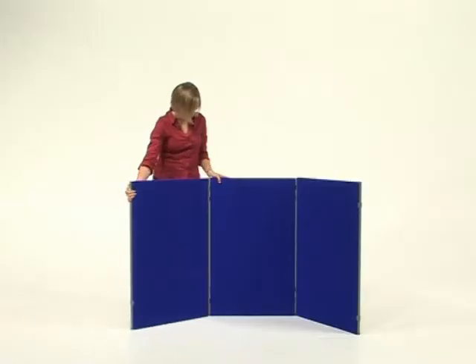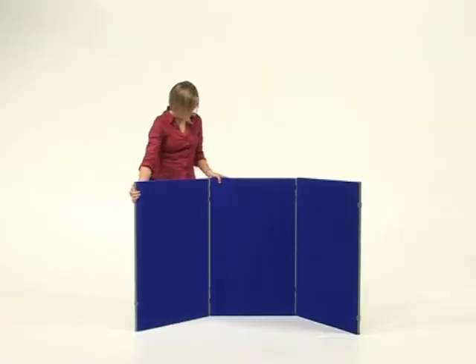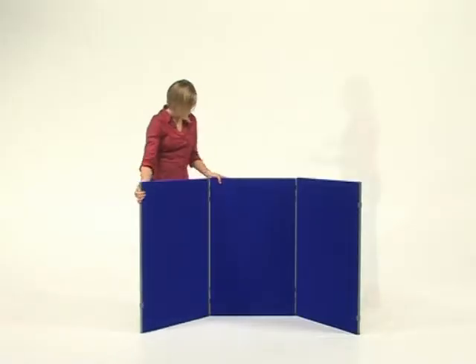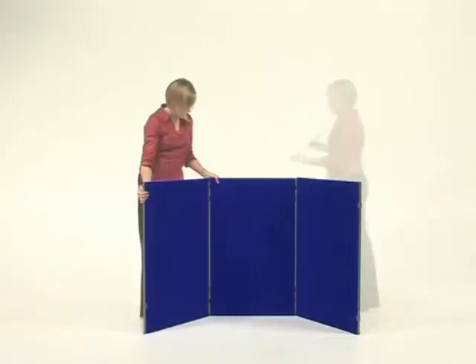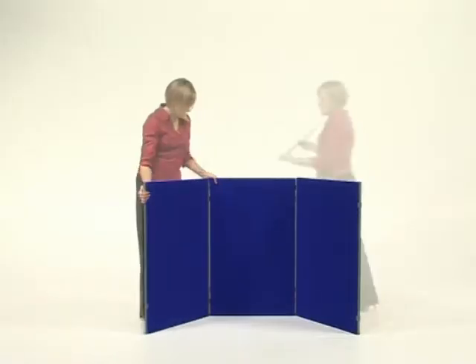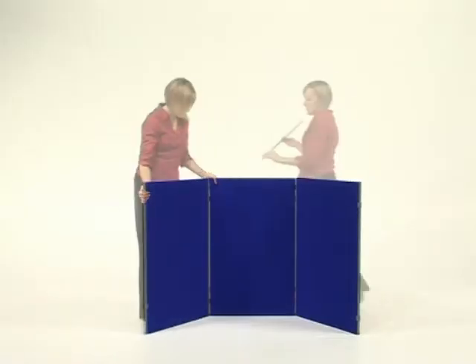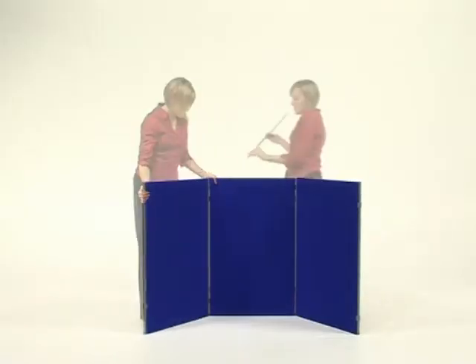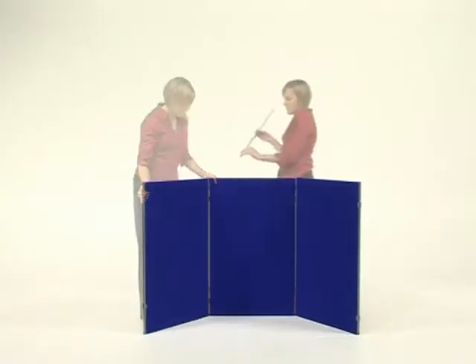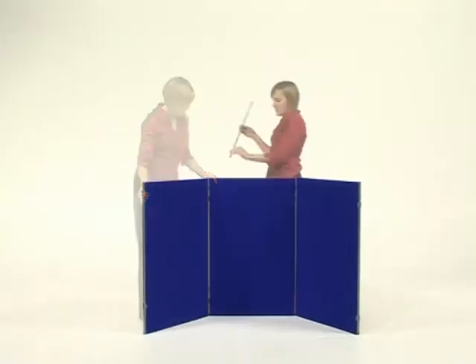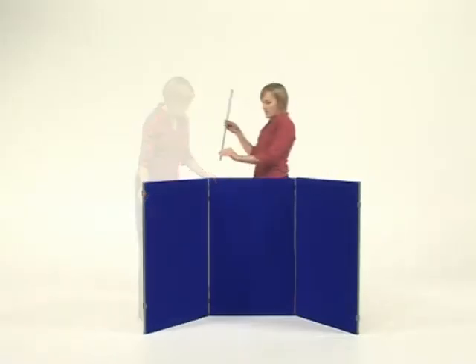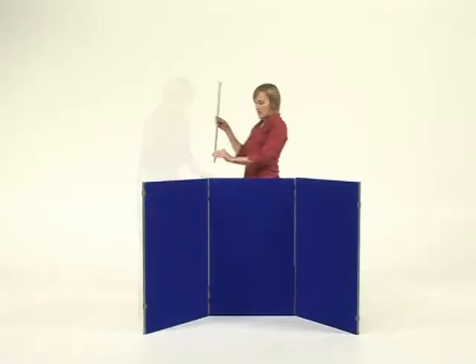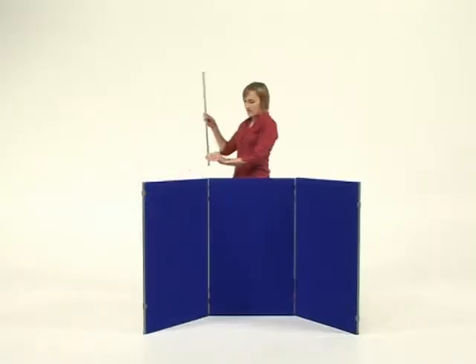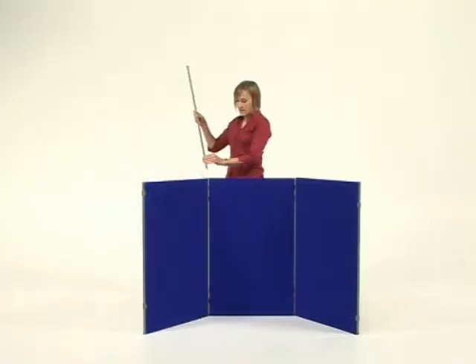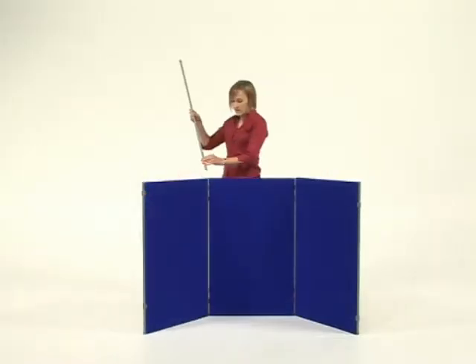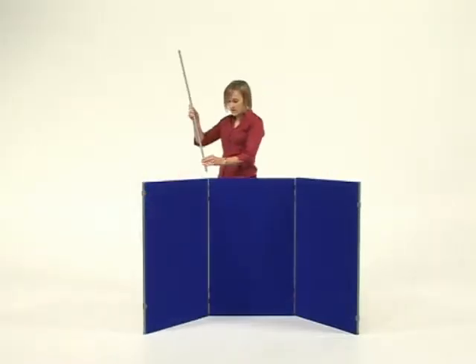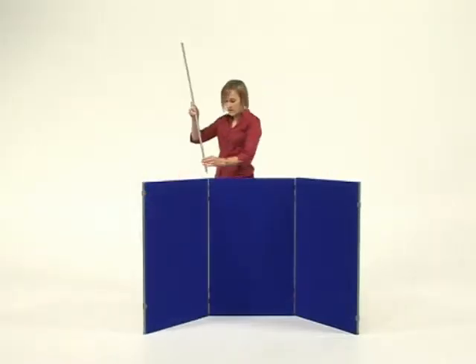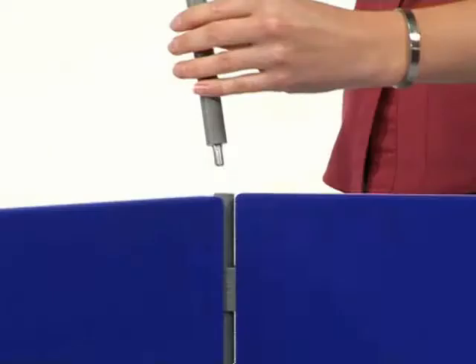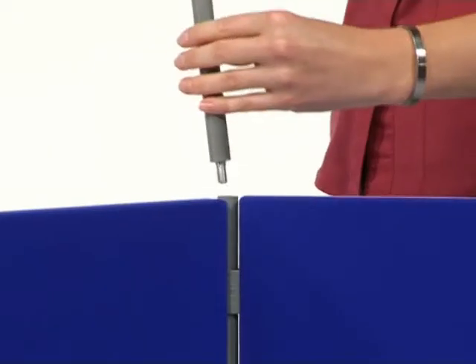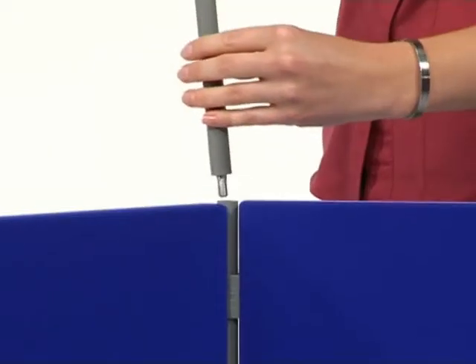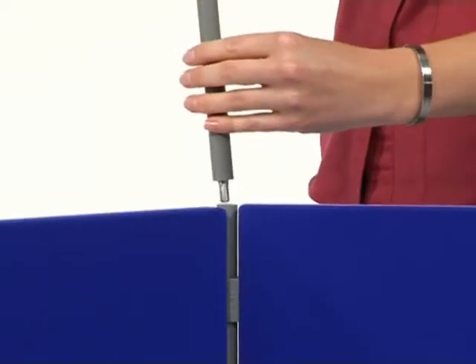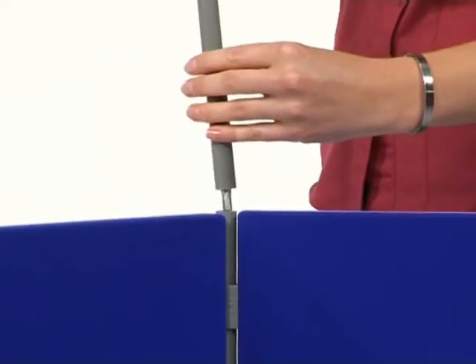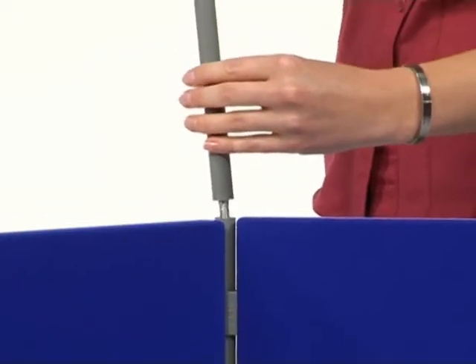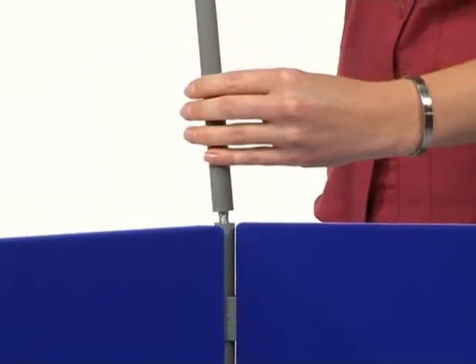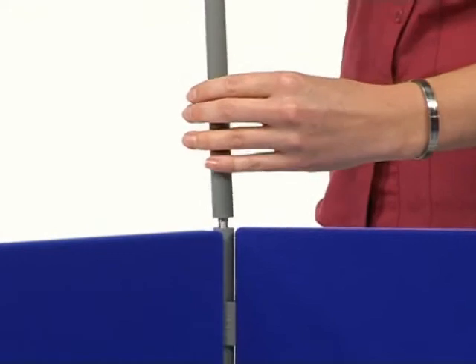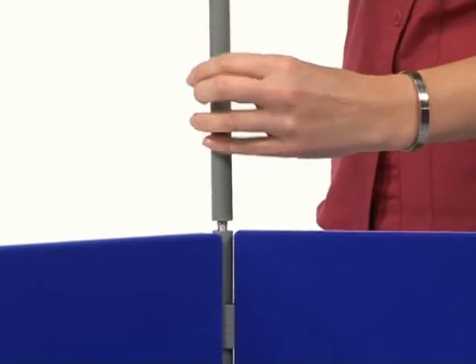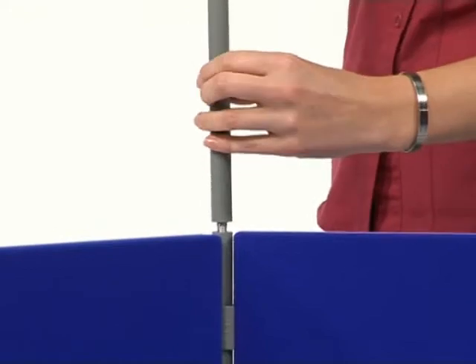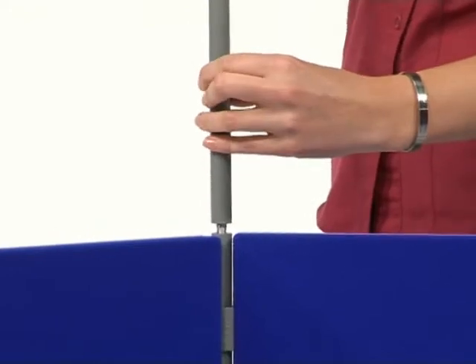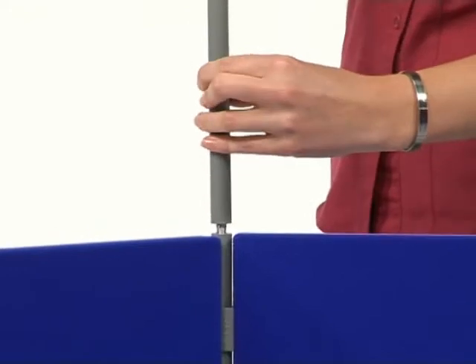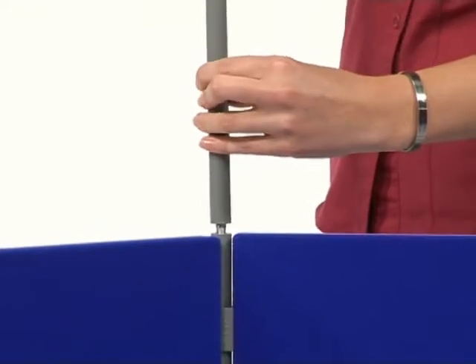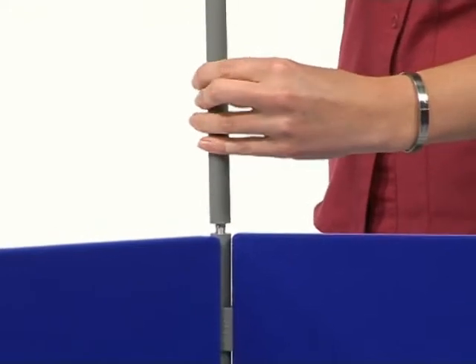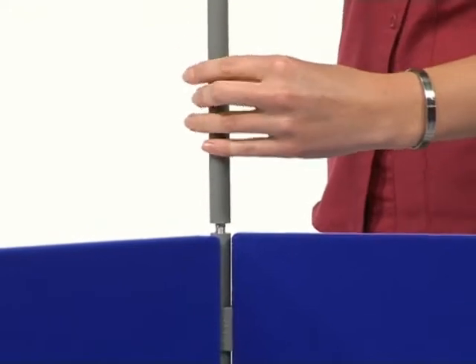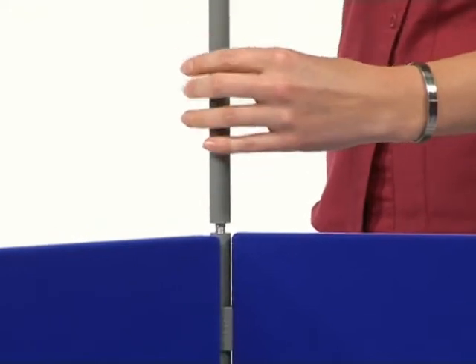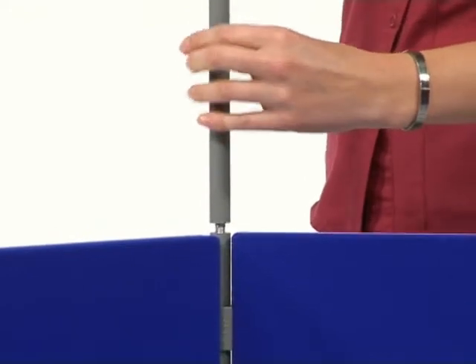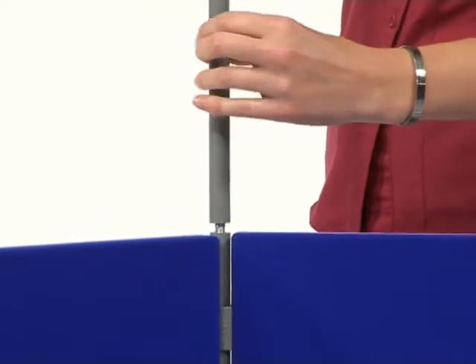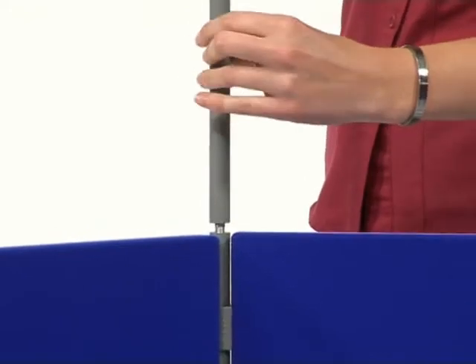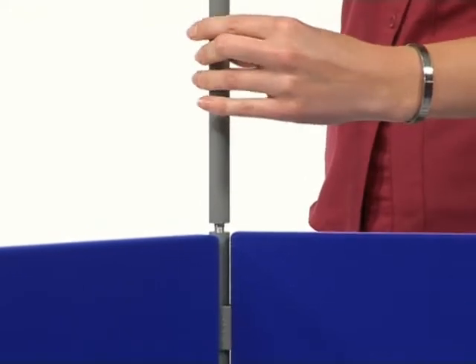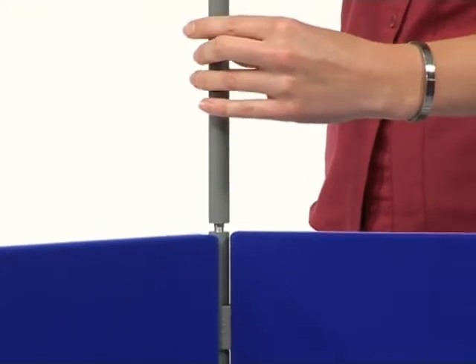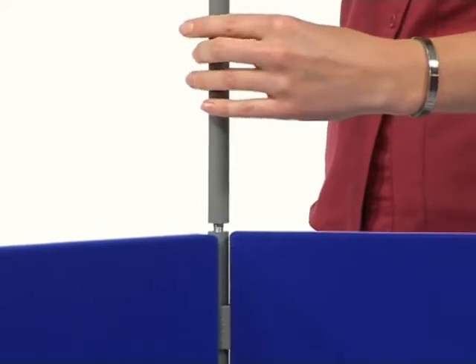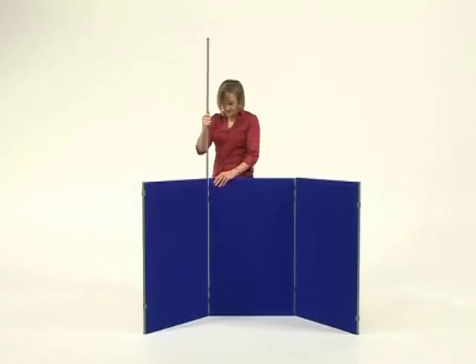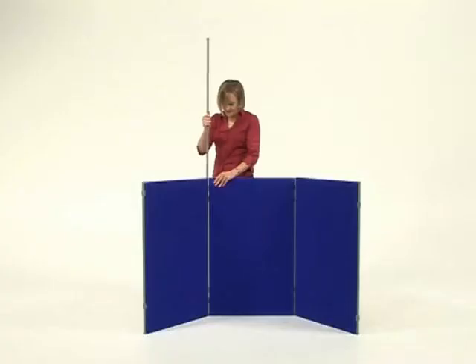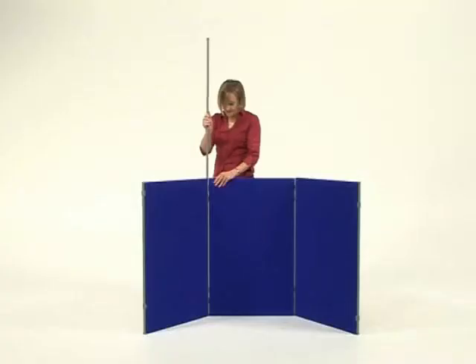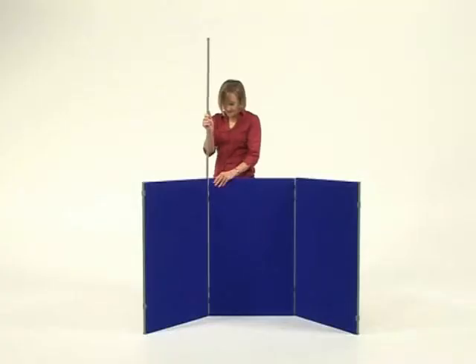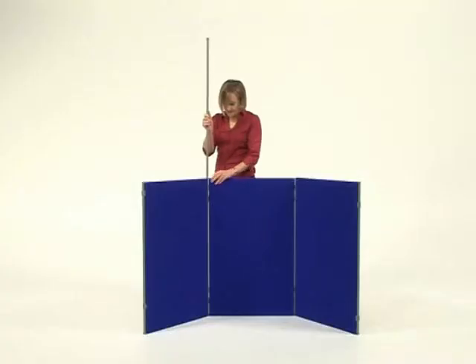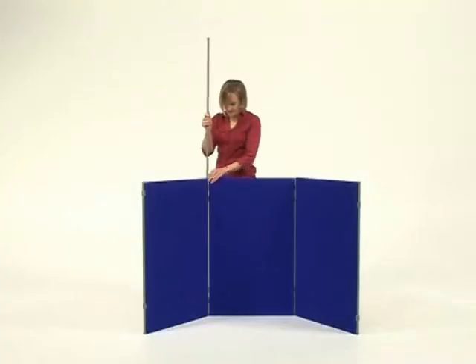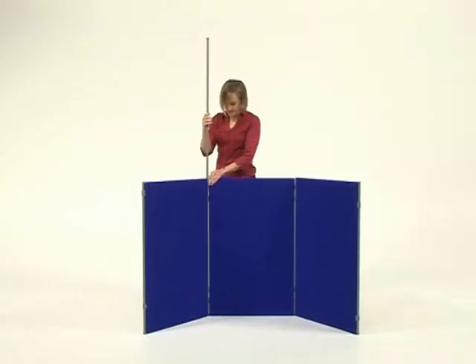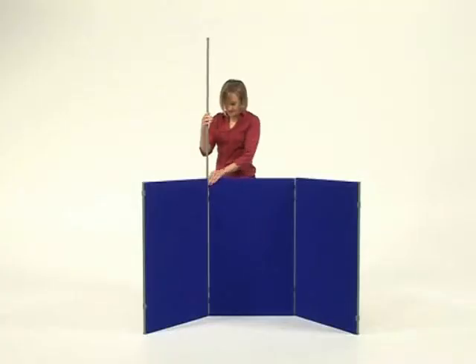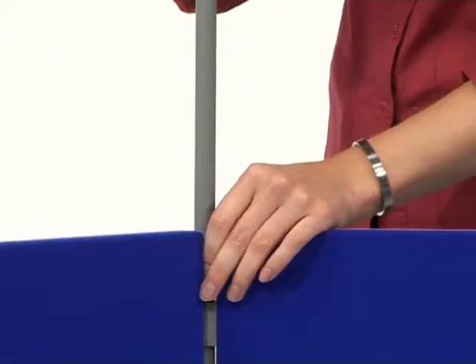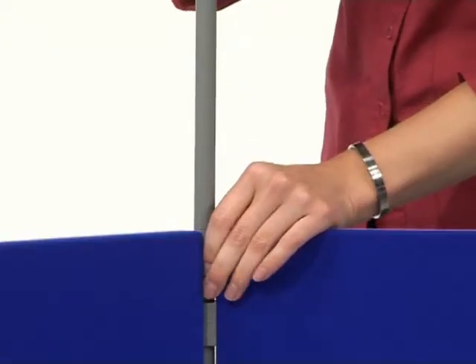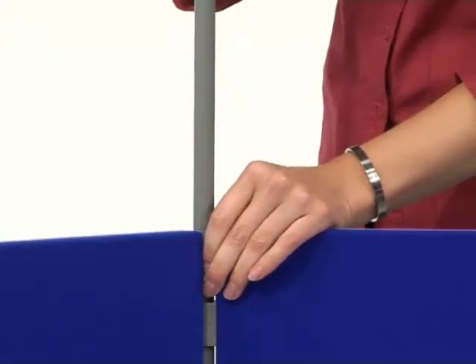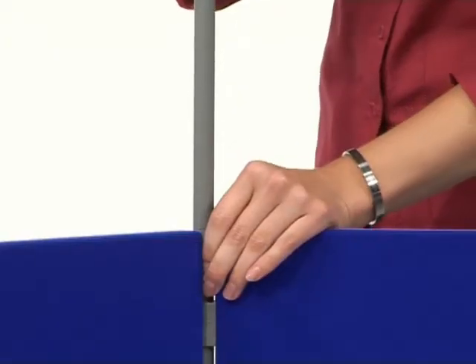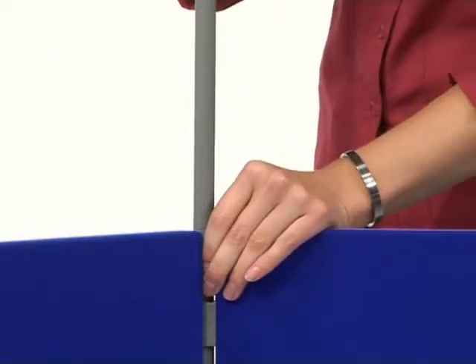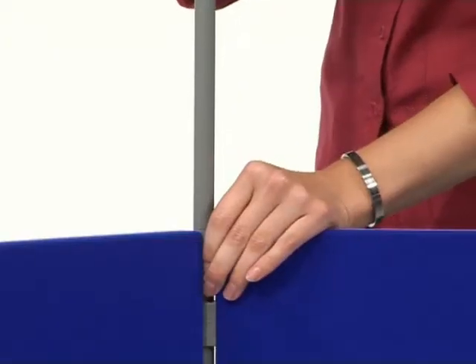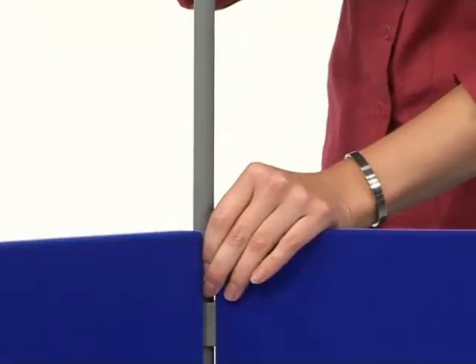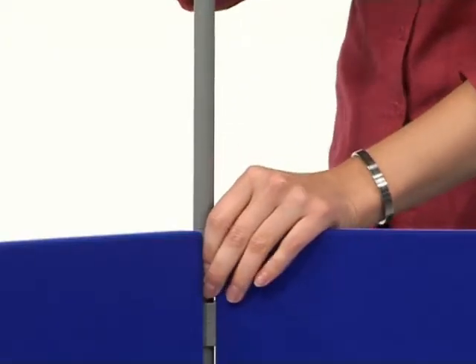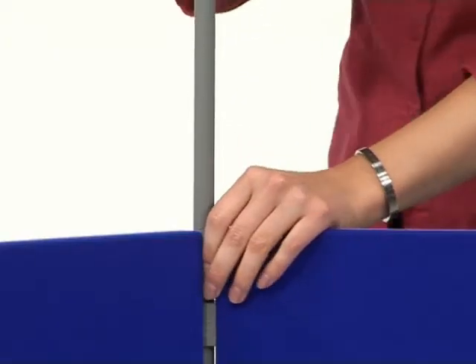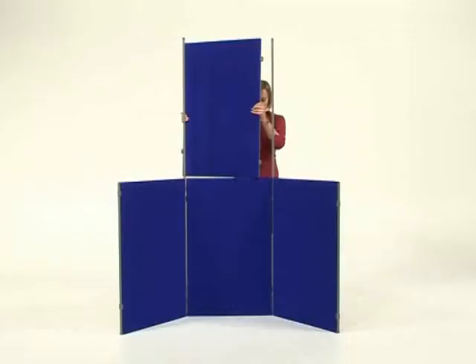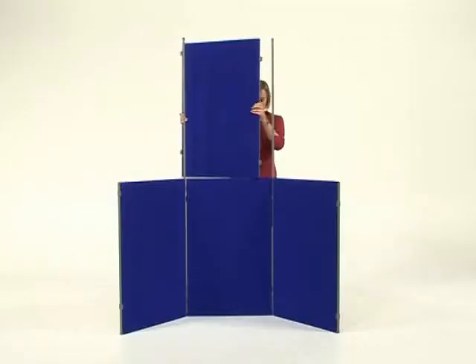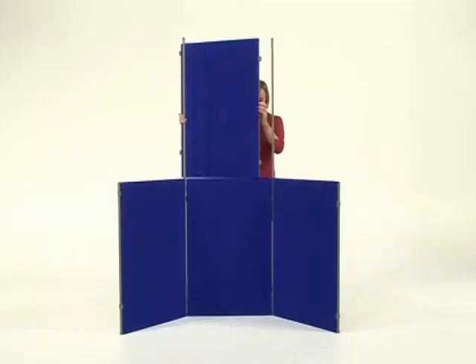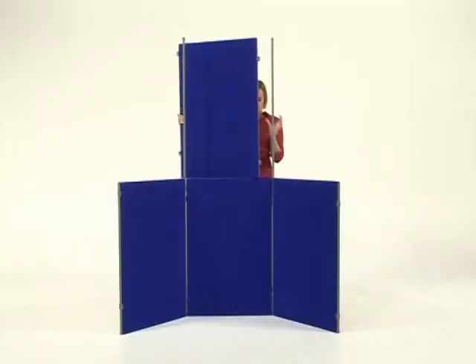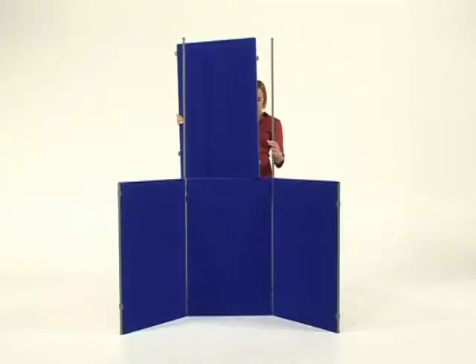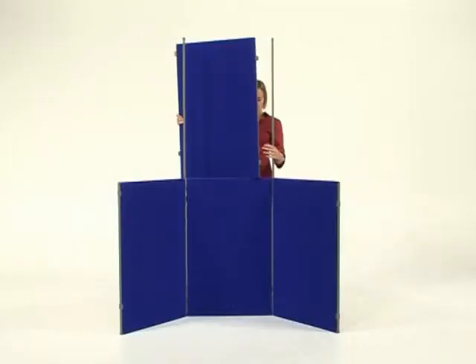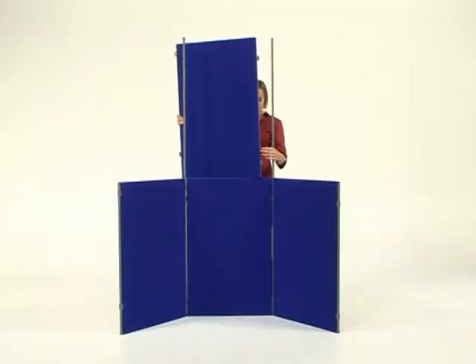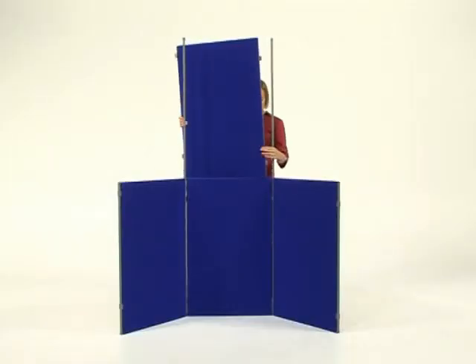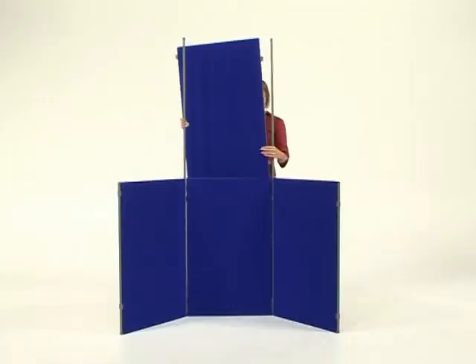To add height, simply screw one pole into the top of another and add panels to the upper layer.